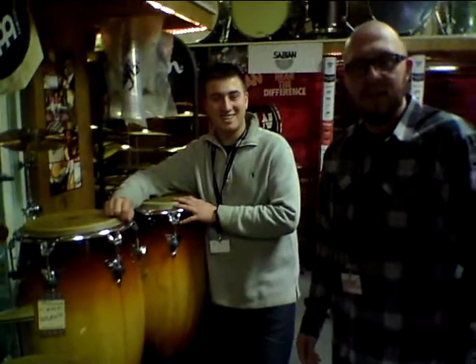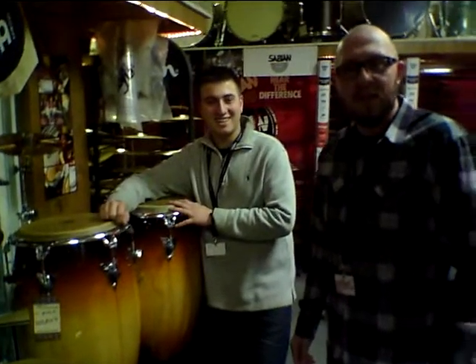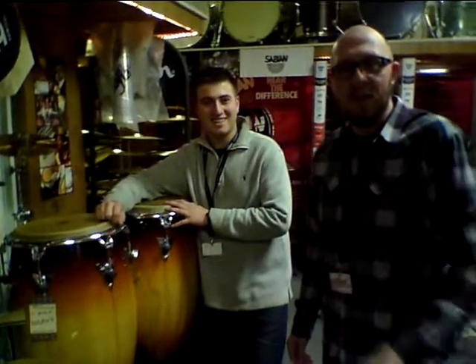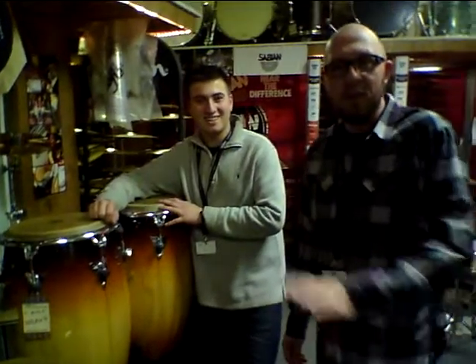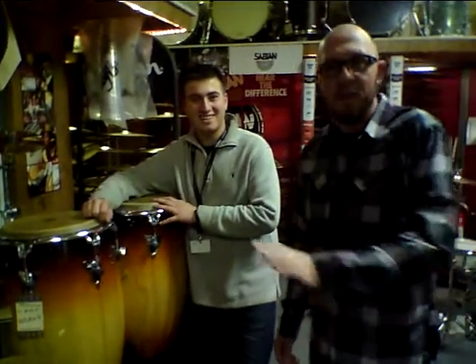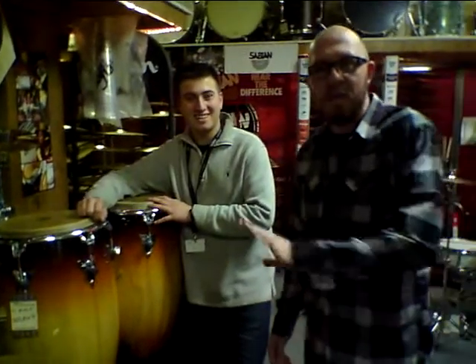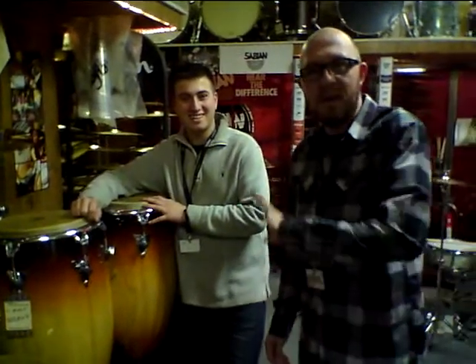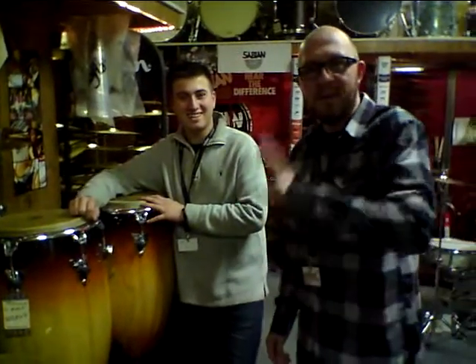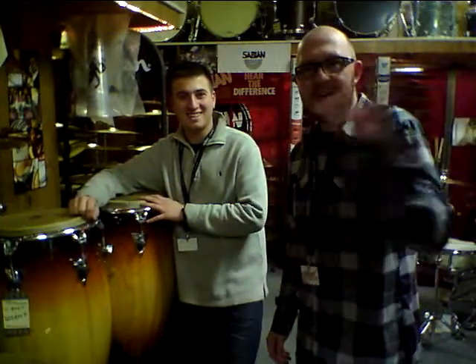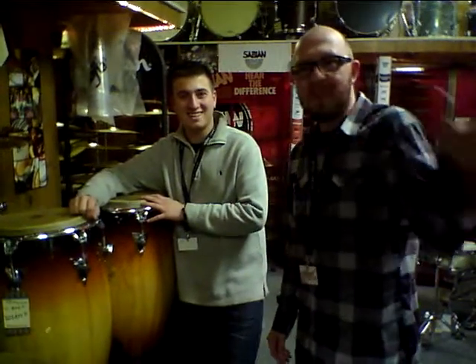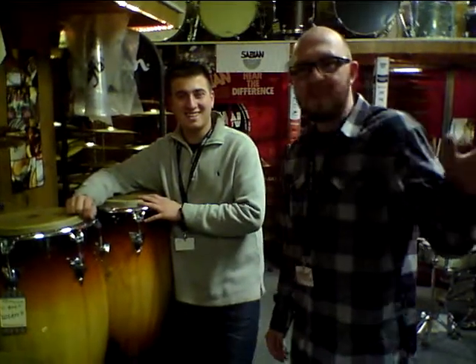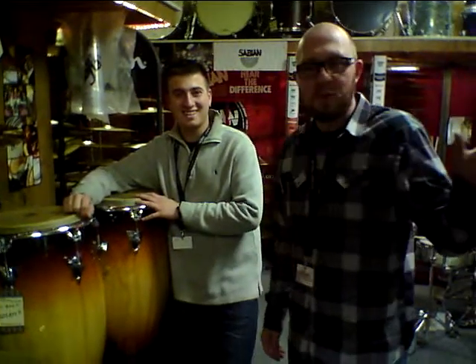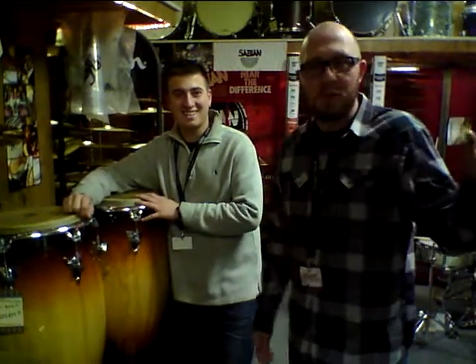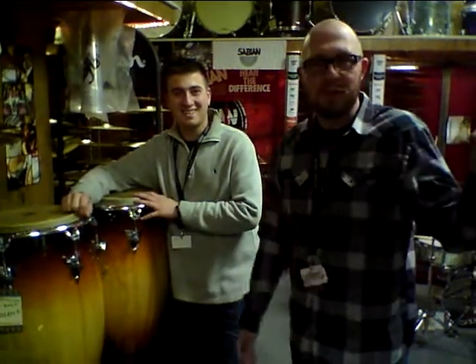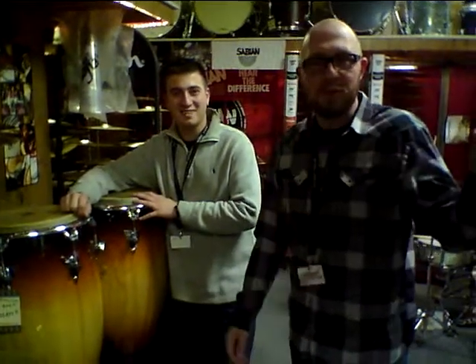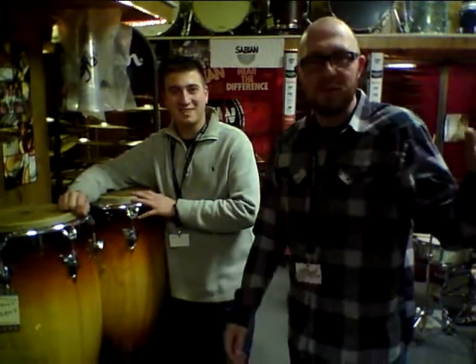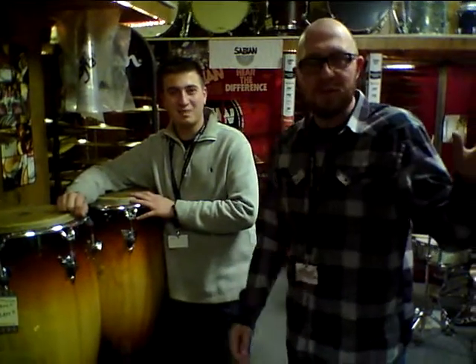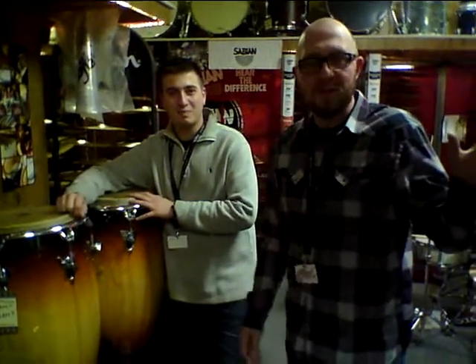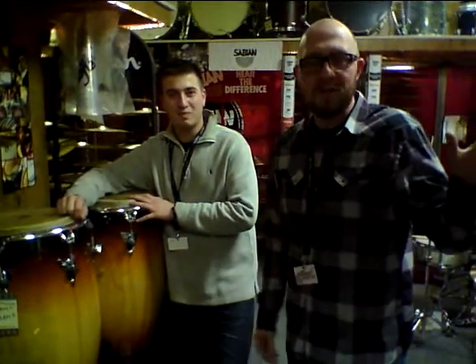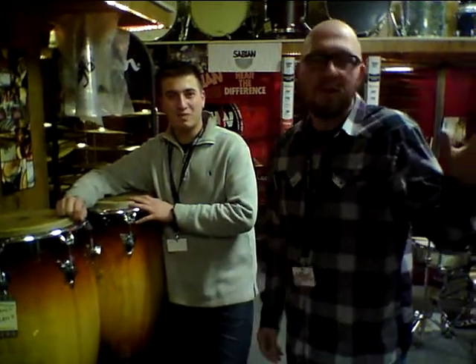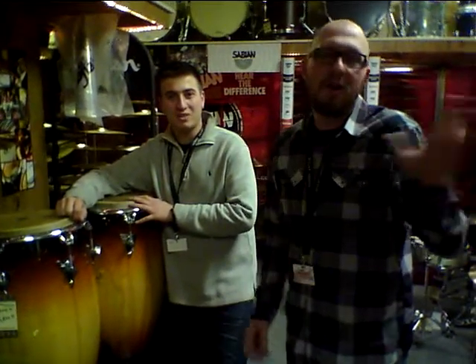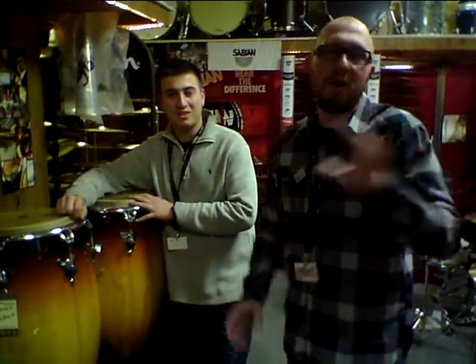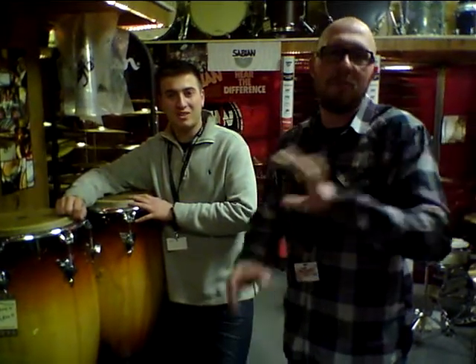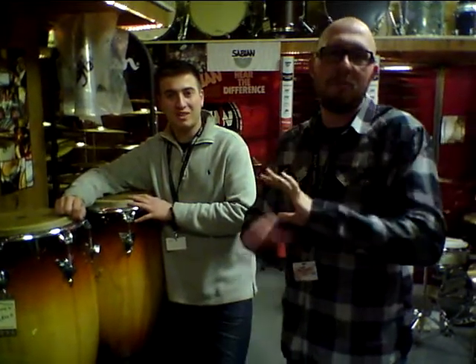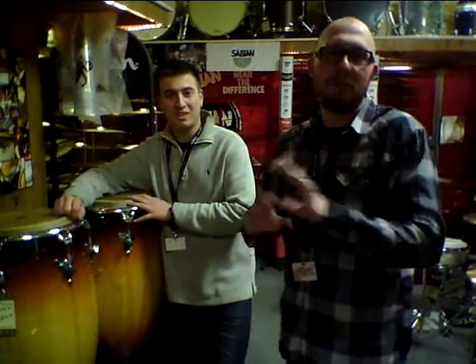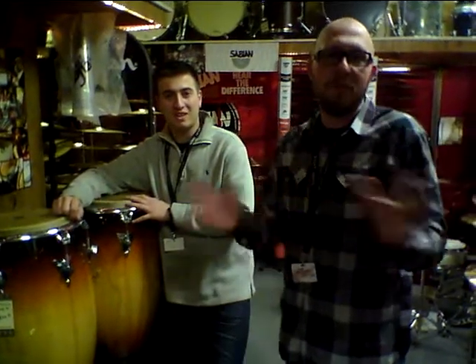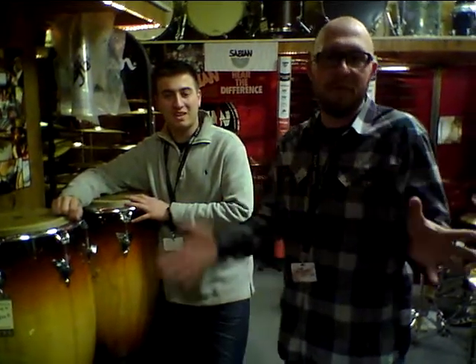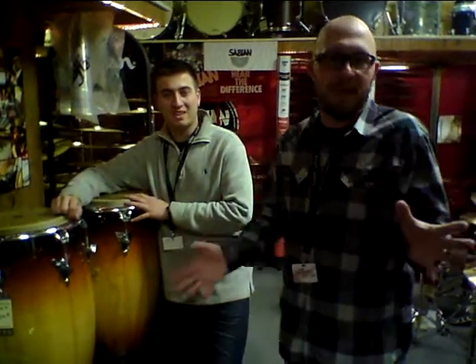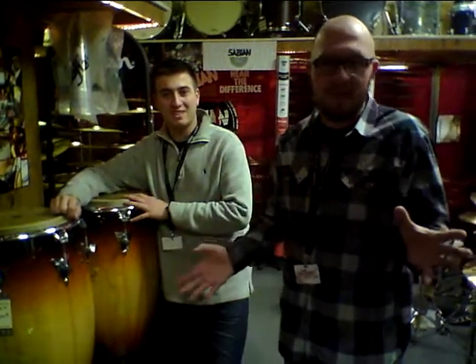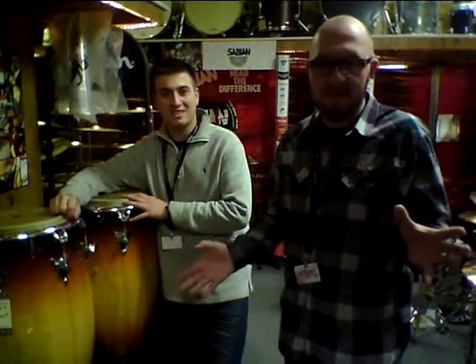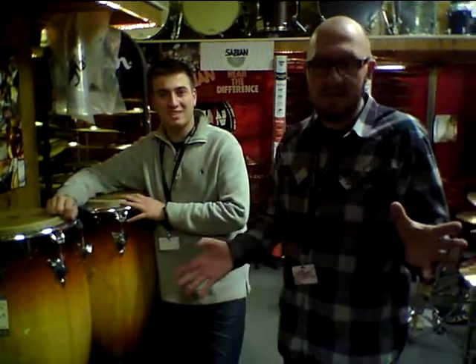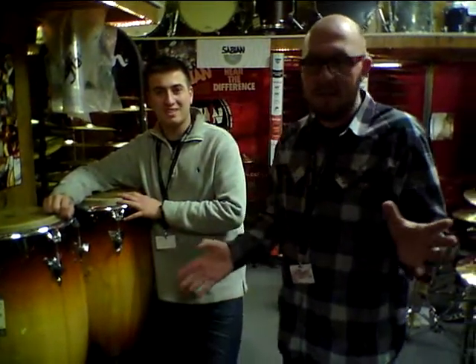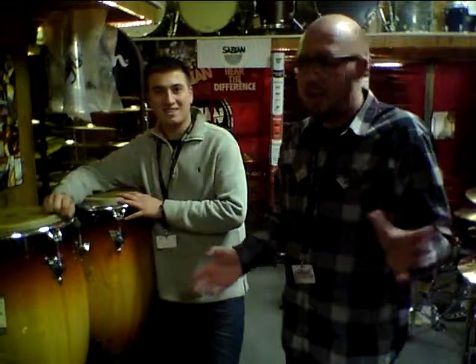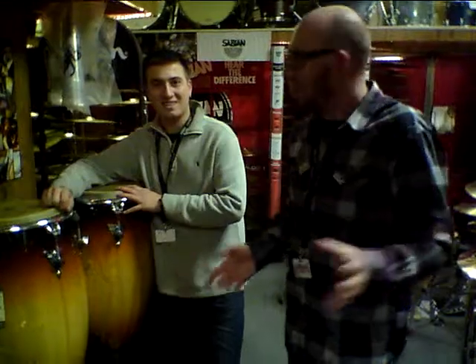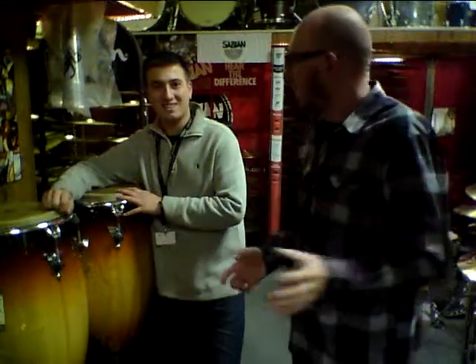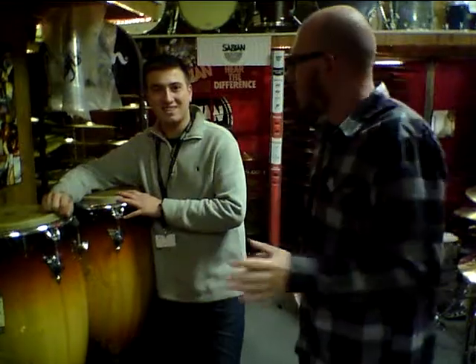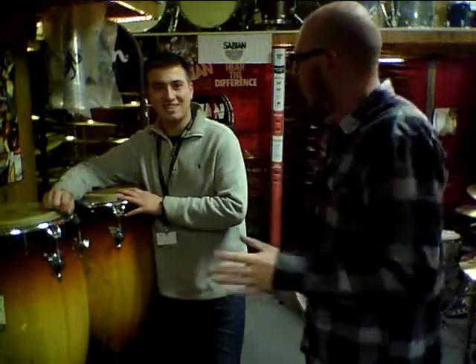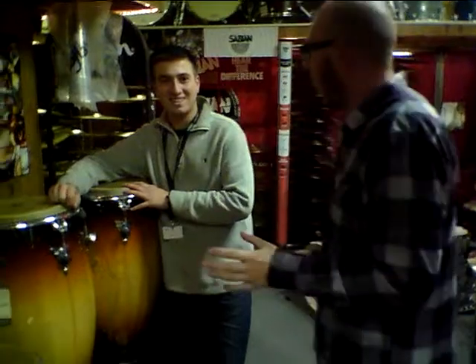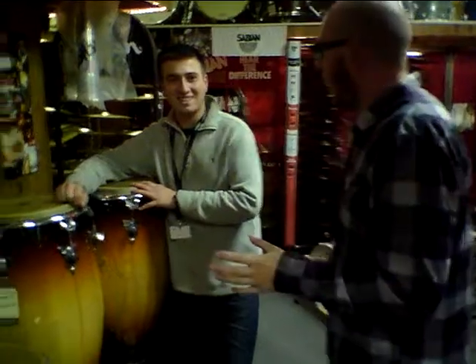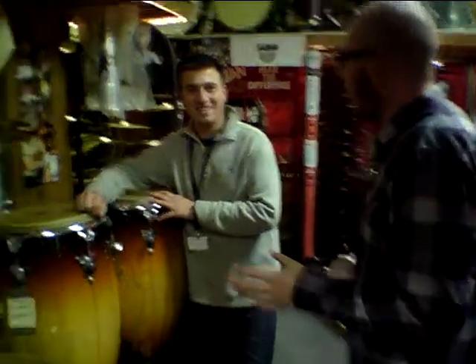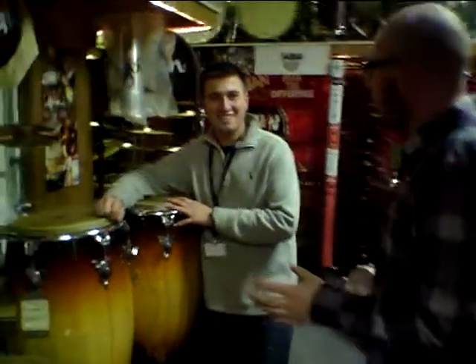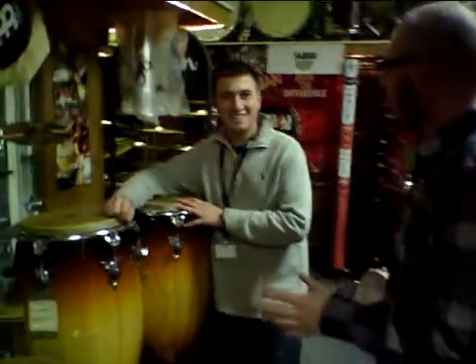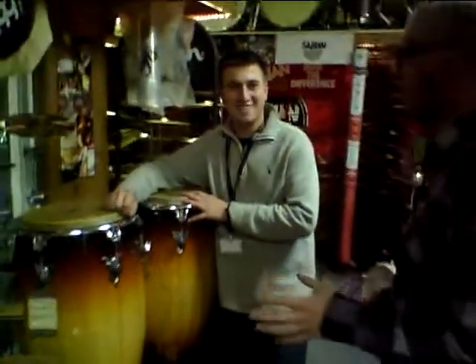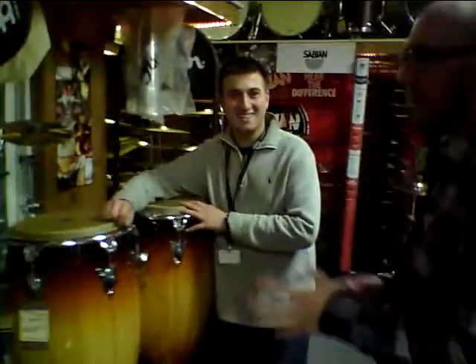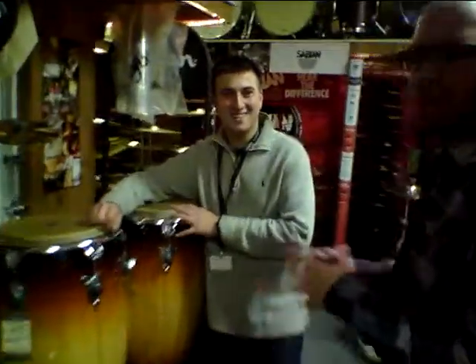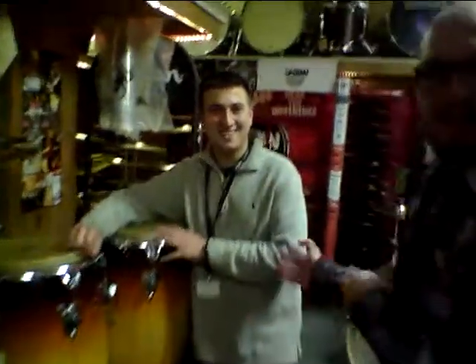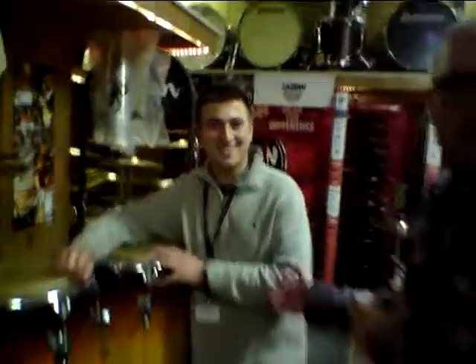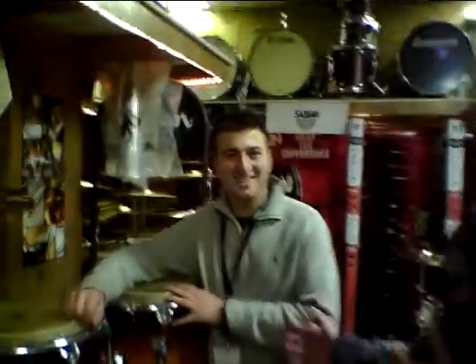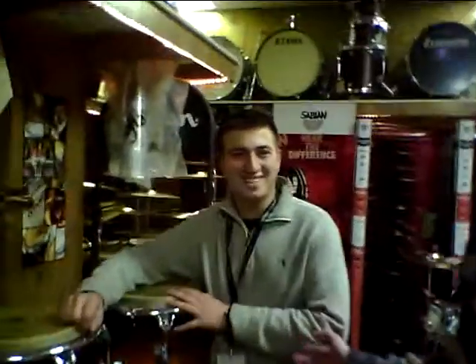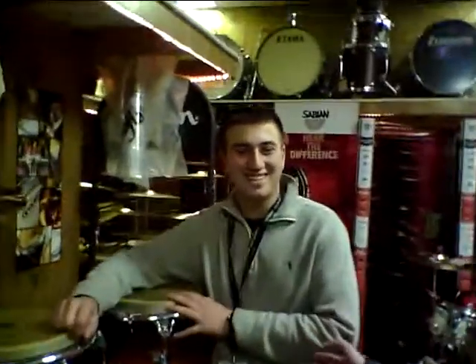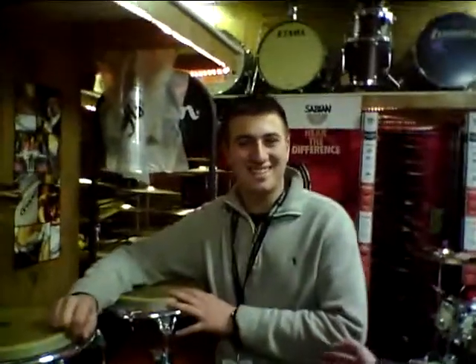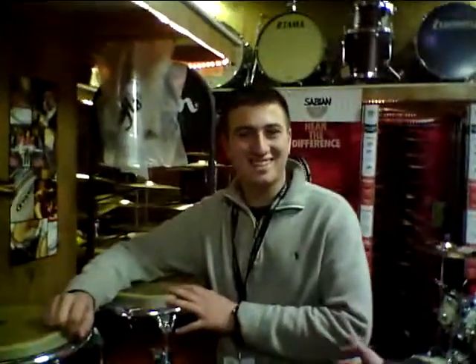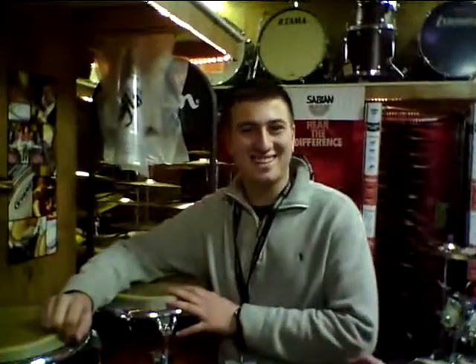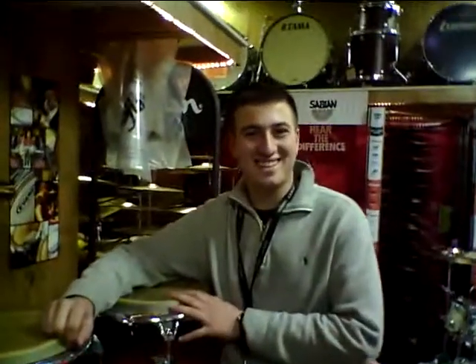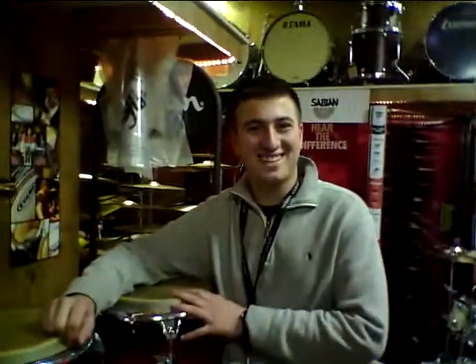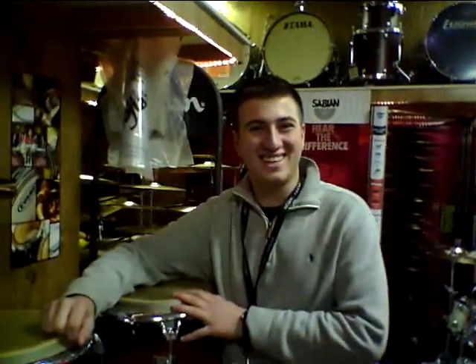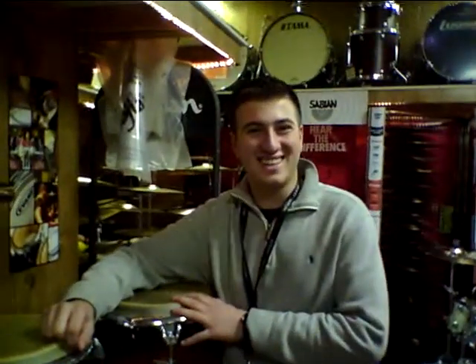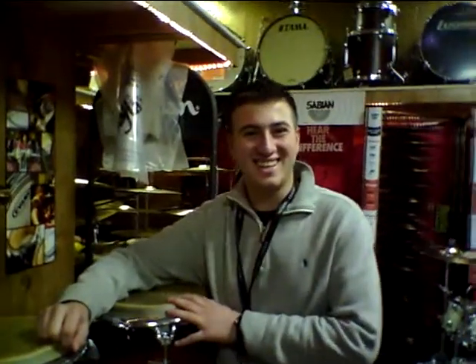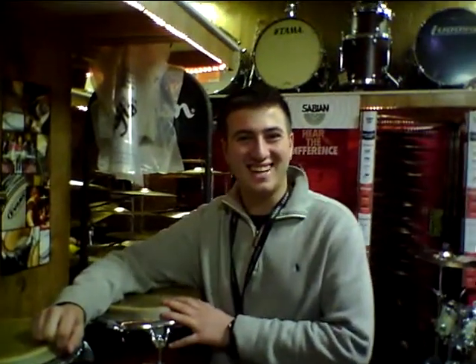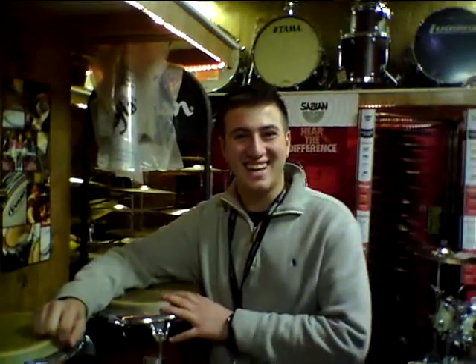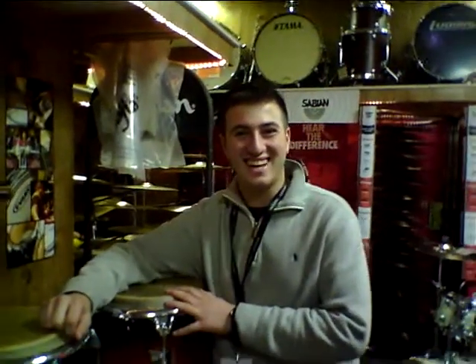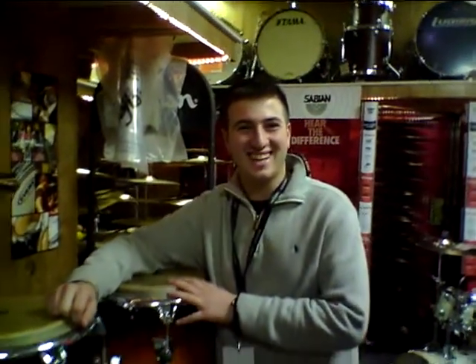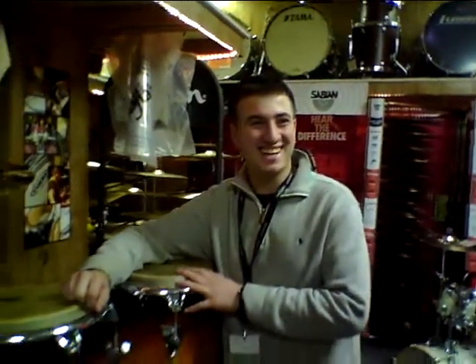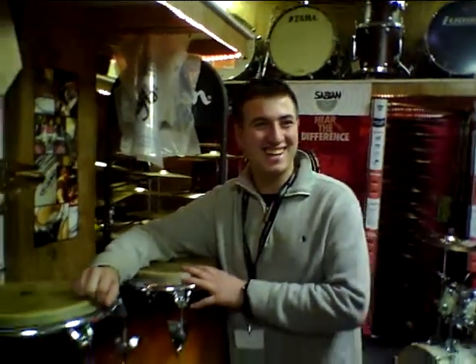Hello, Mike Young here, store manager of Bizarre Guitar, Reno, Nevada. And with me I have Benny Sloves.